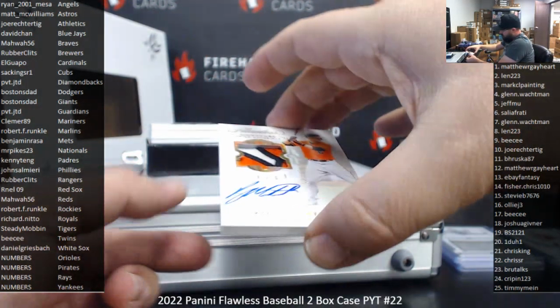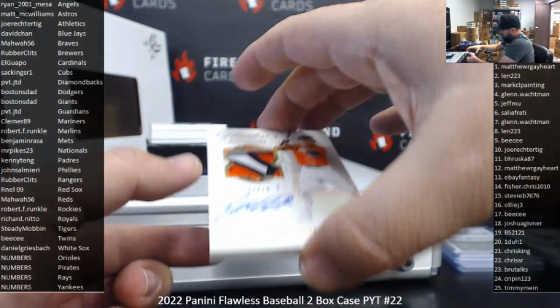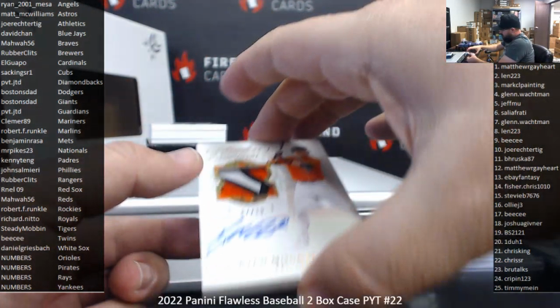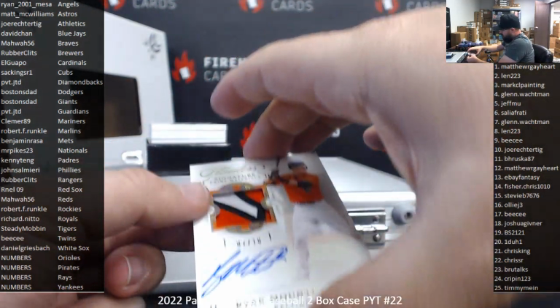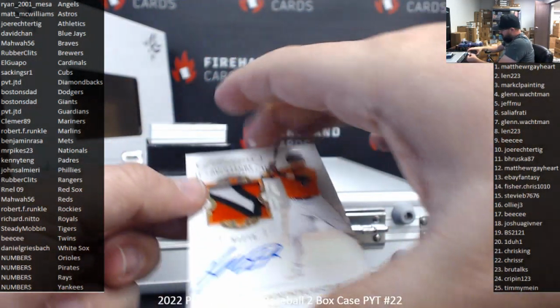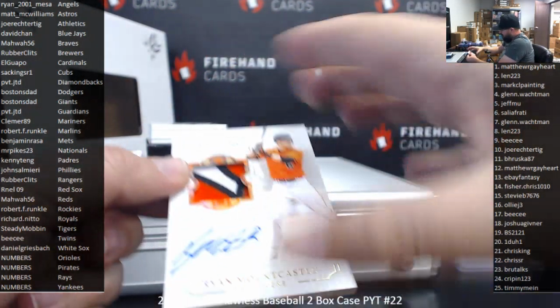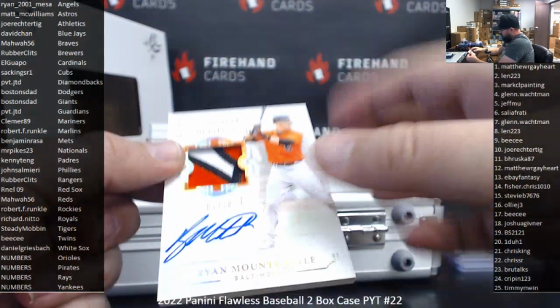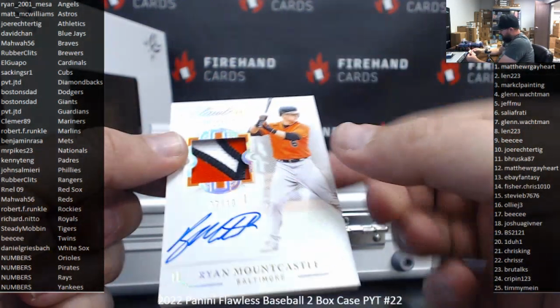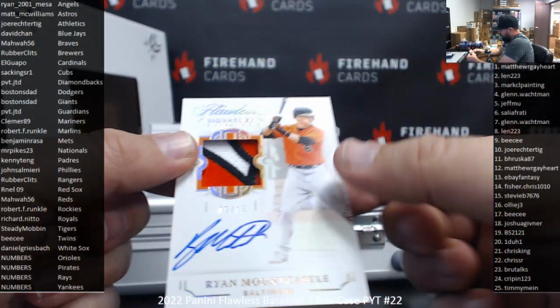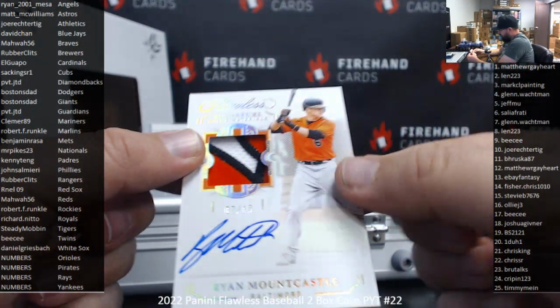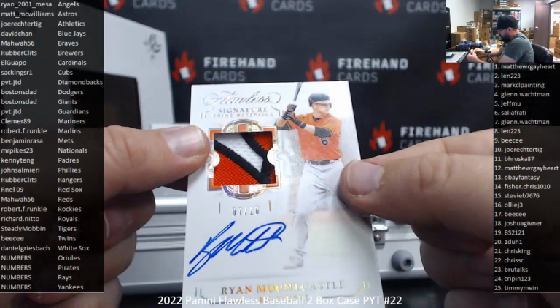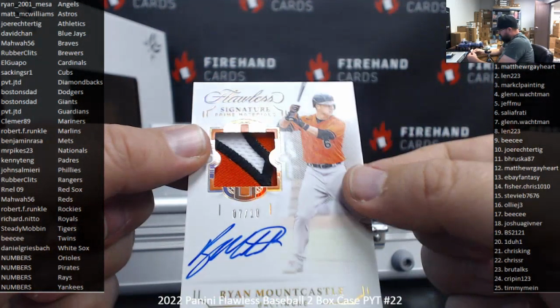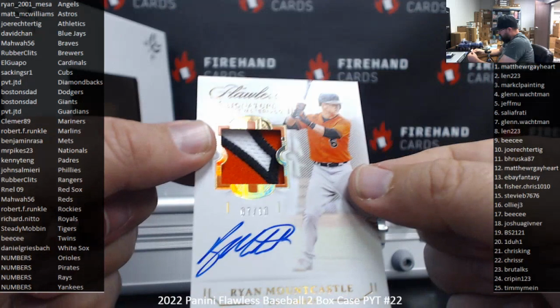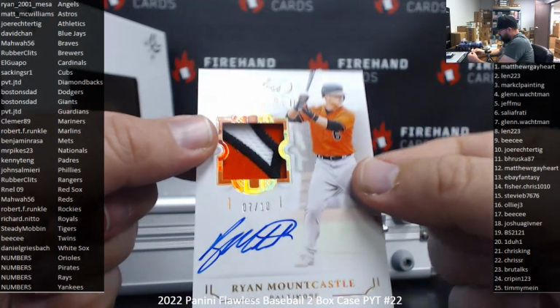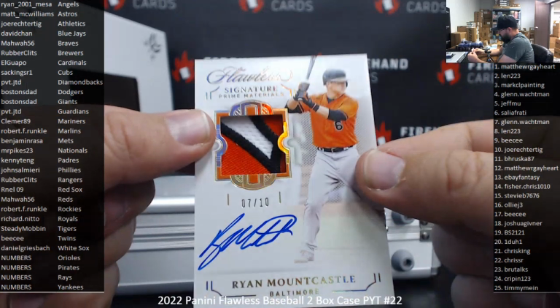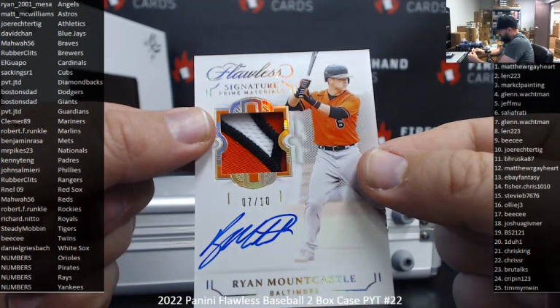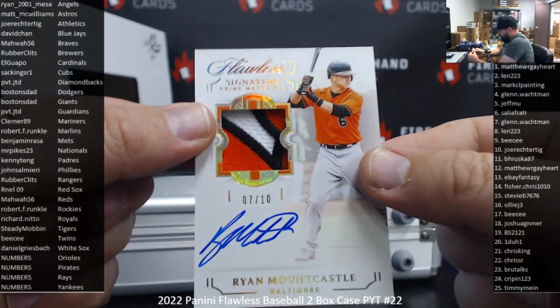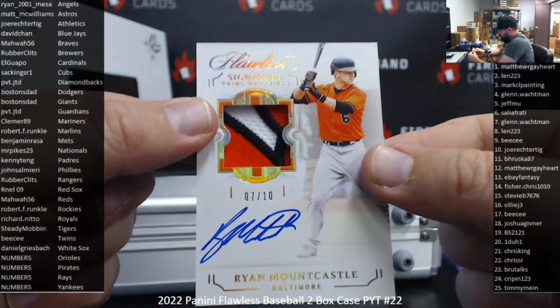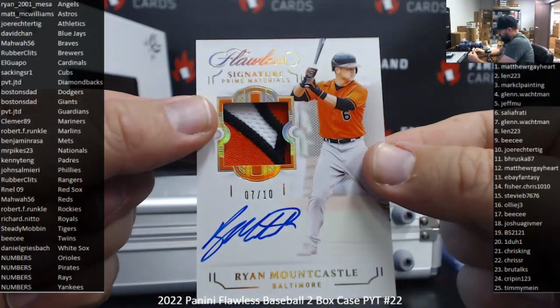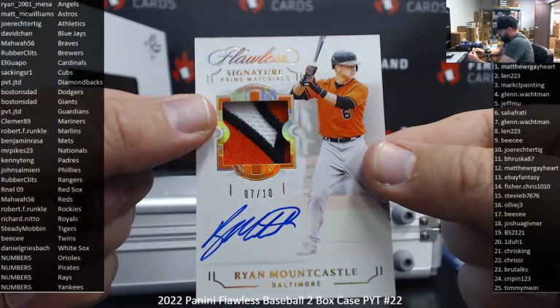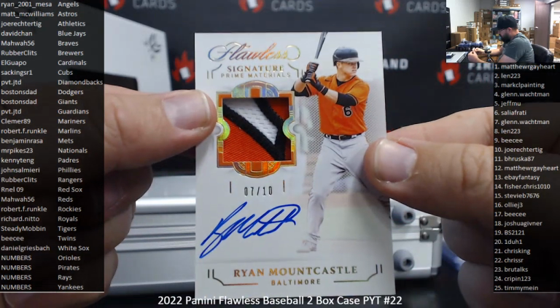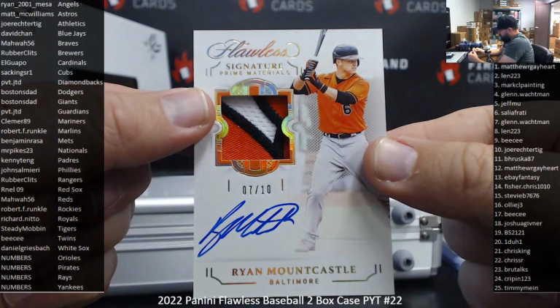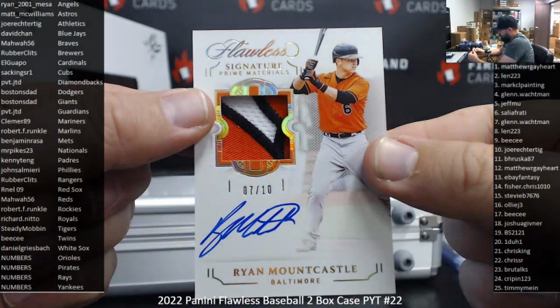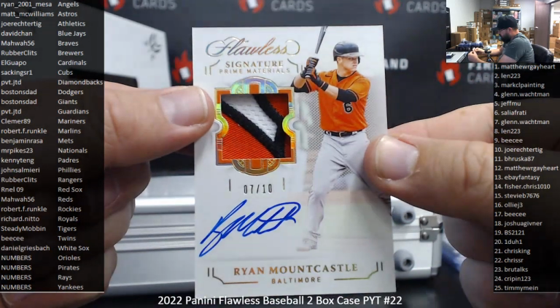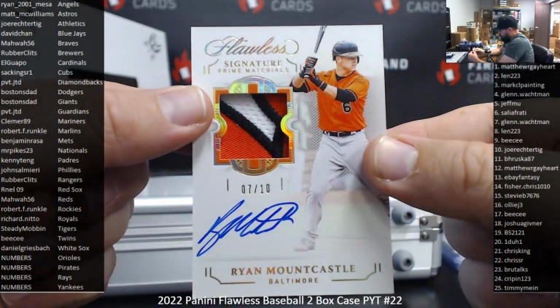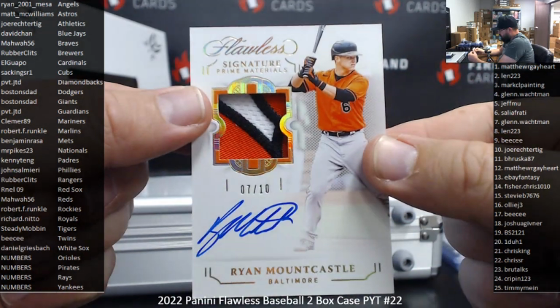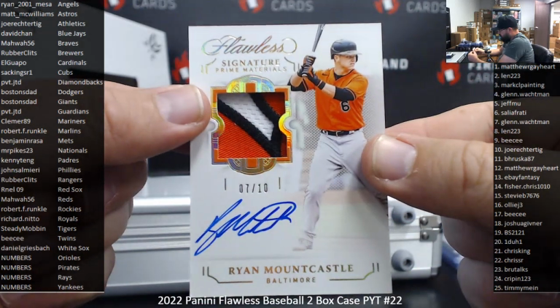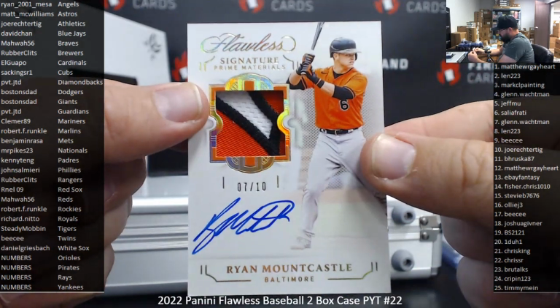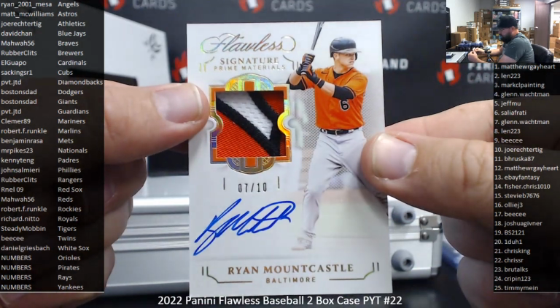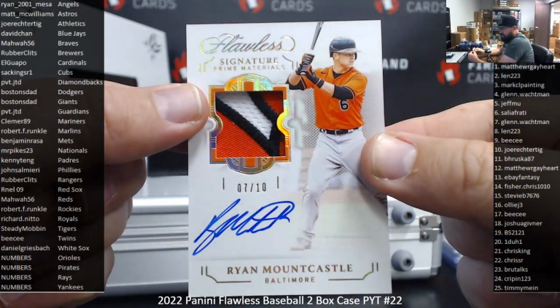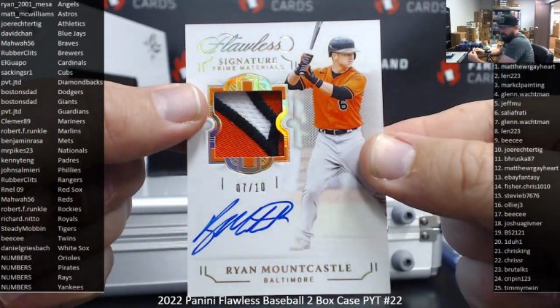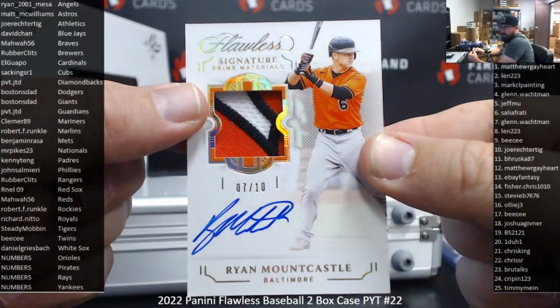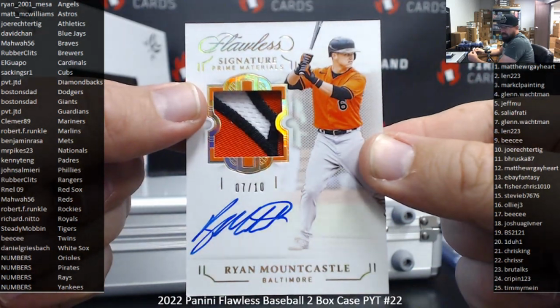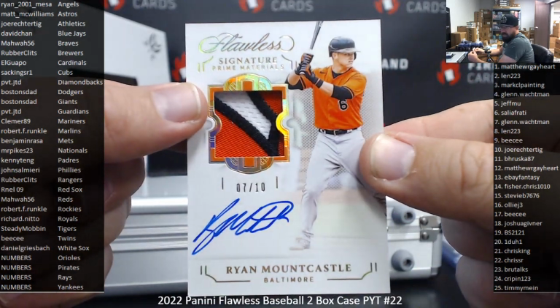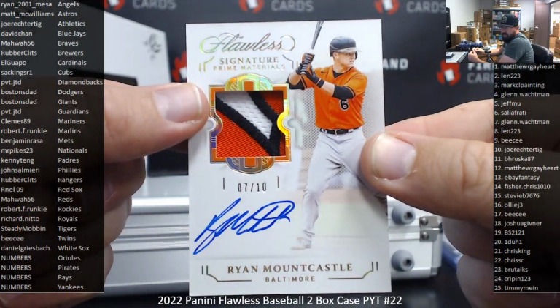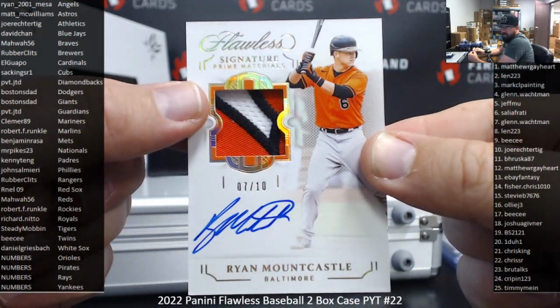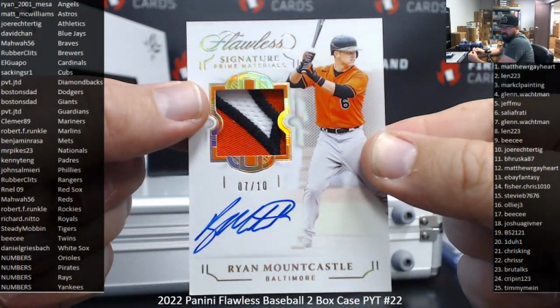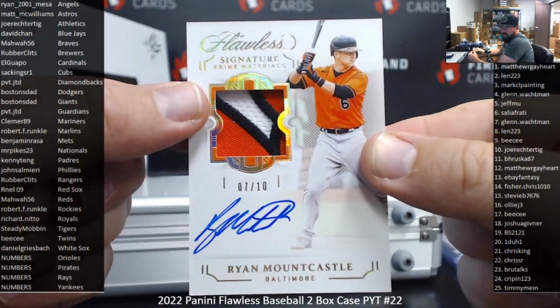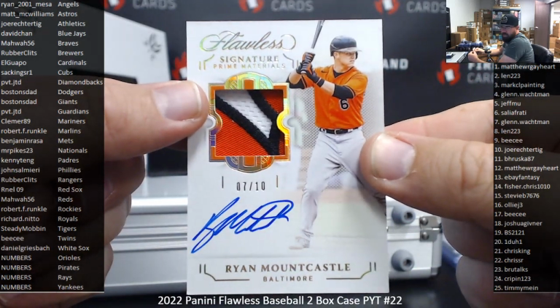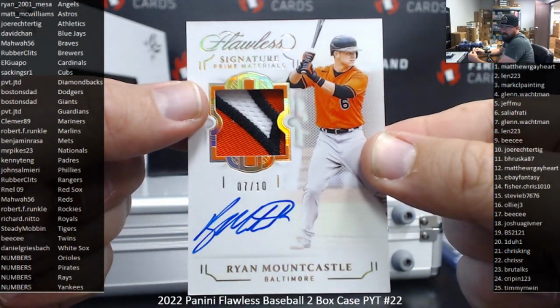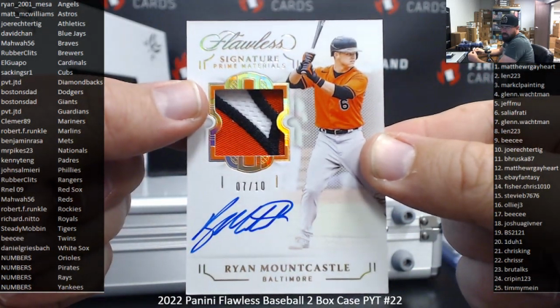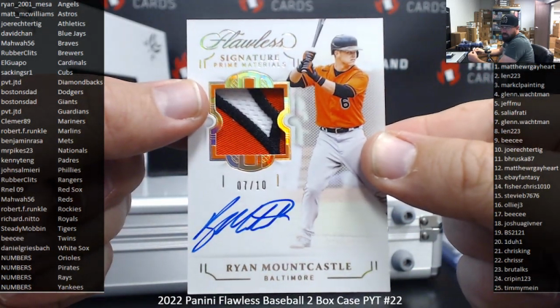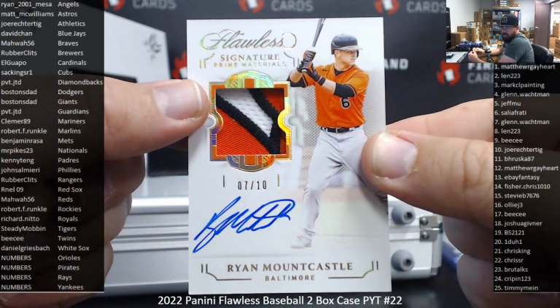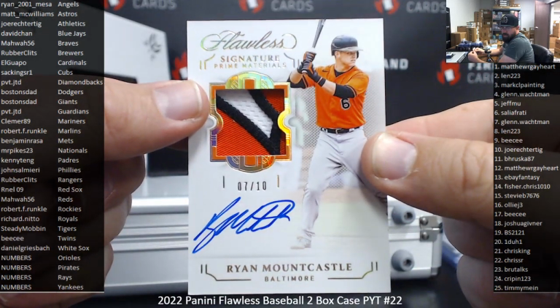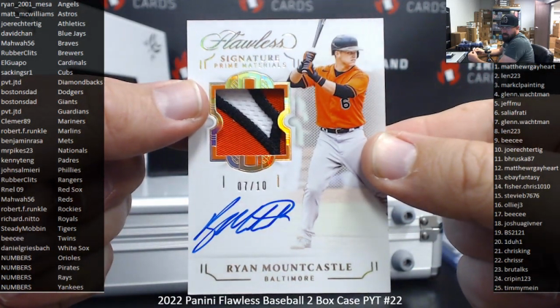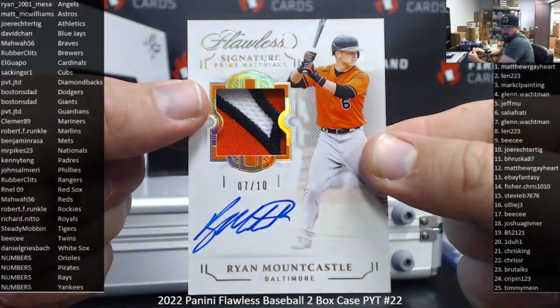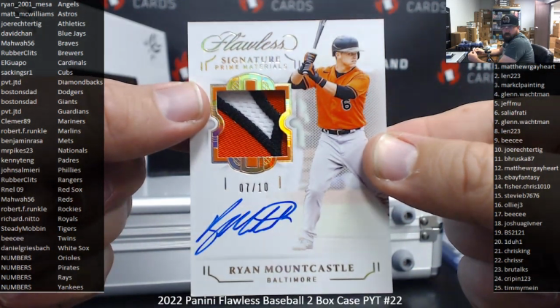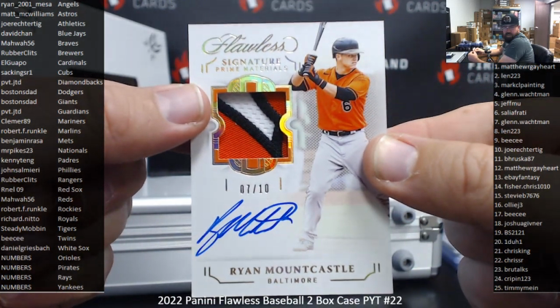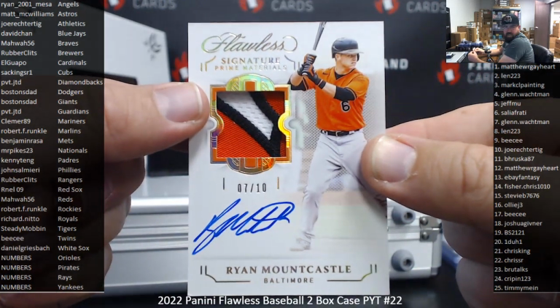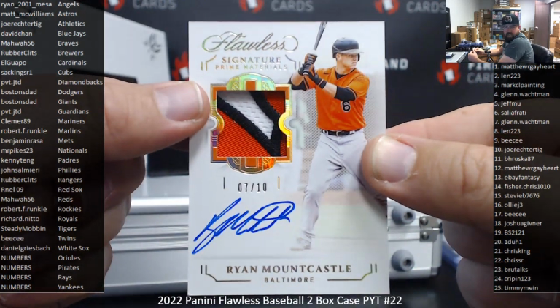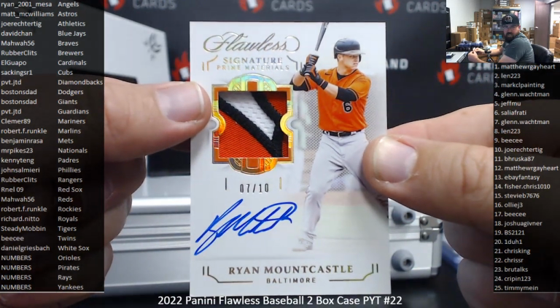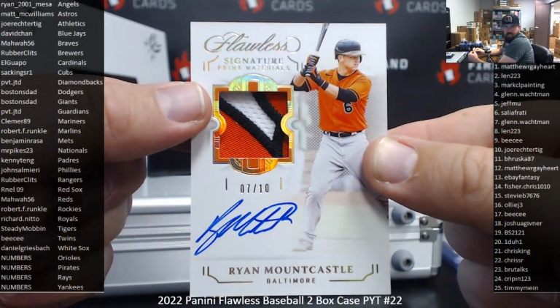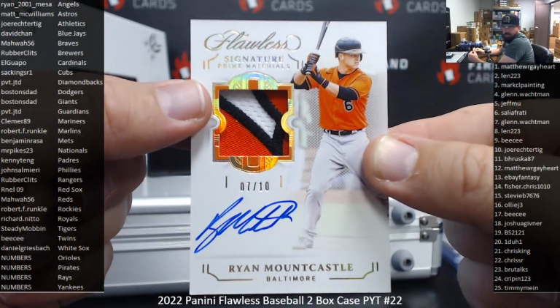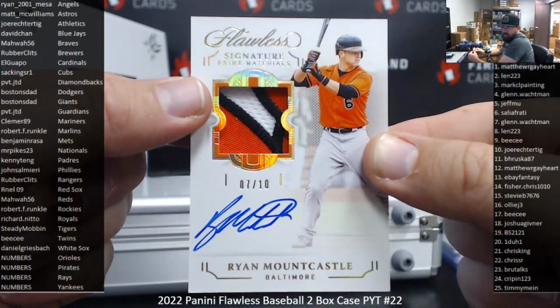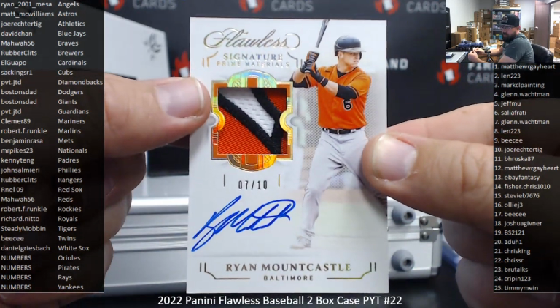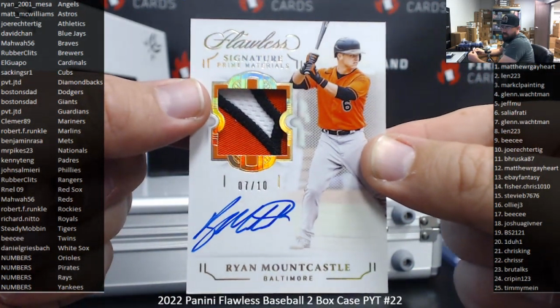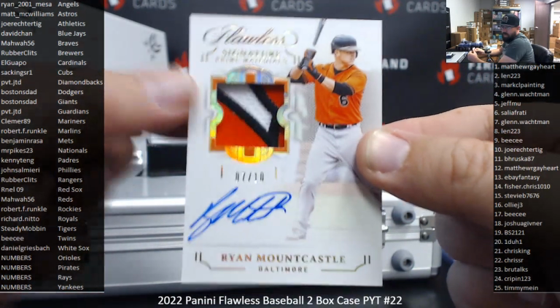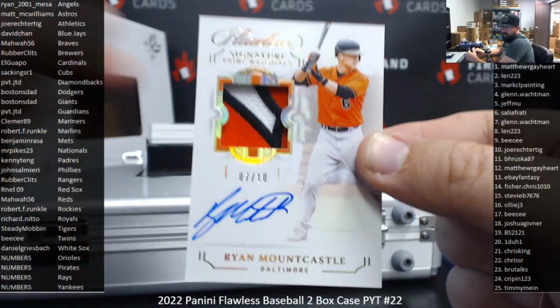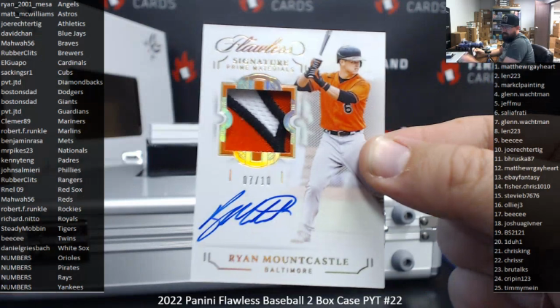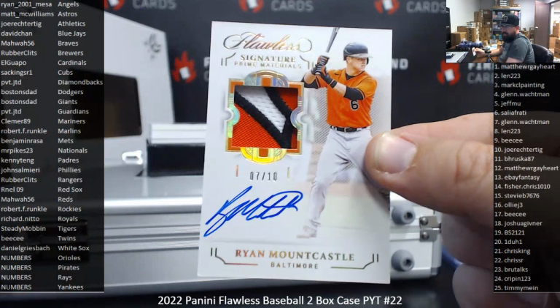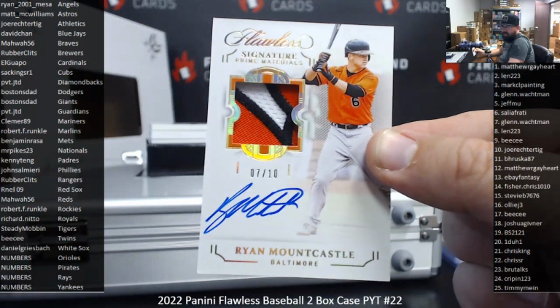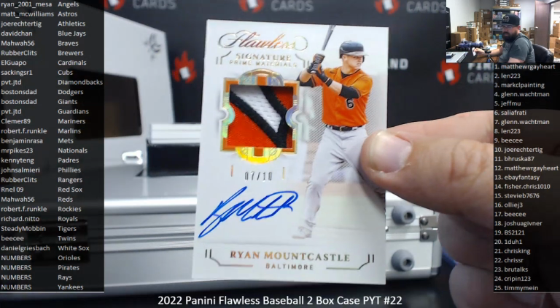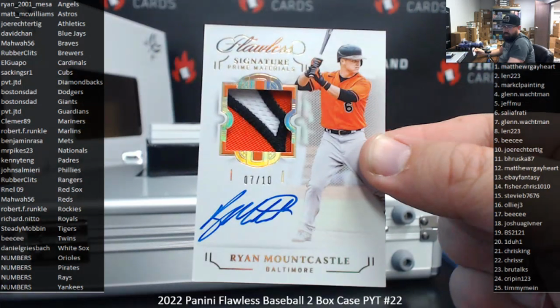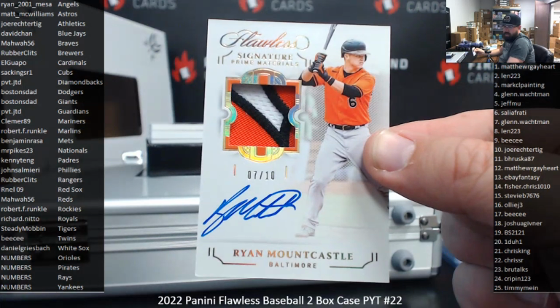Next auto — Mountcastle, number 7-10, Hall of Gold Signature Prime Materials. The Orioles are a number squad. Number 7, Glenn Walkman.